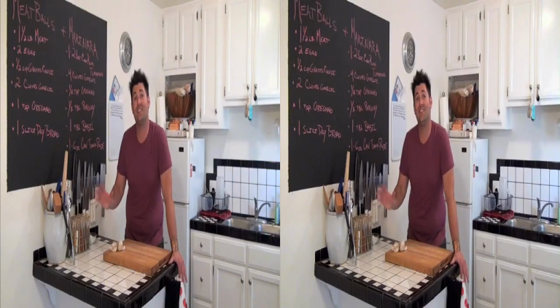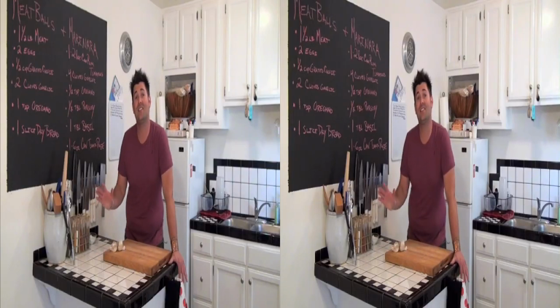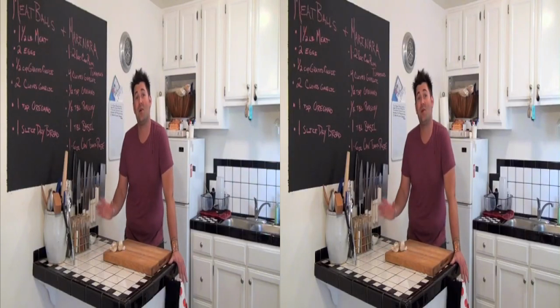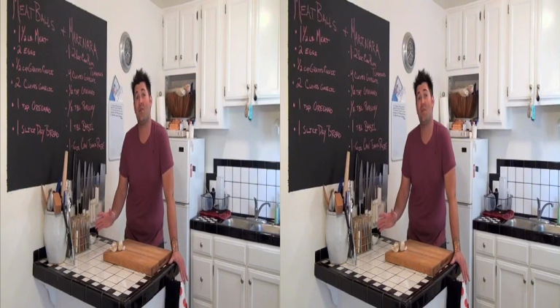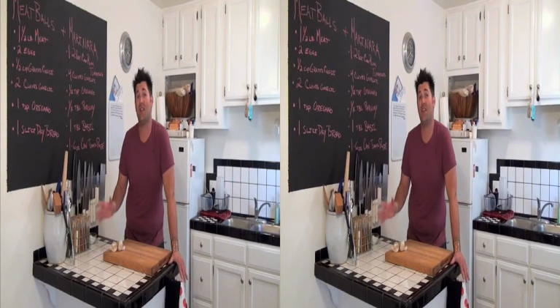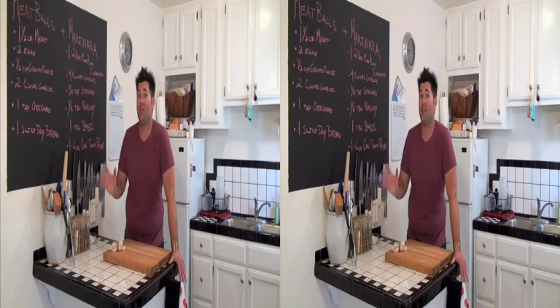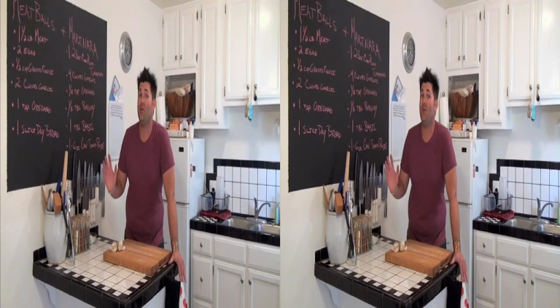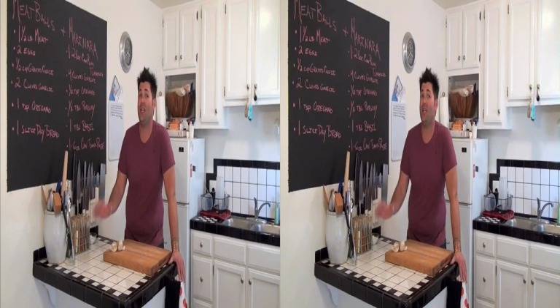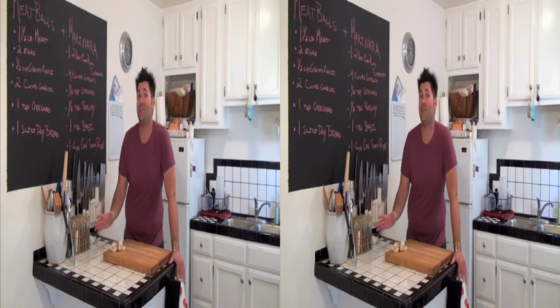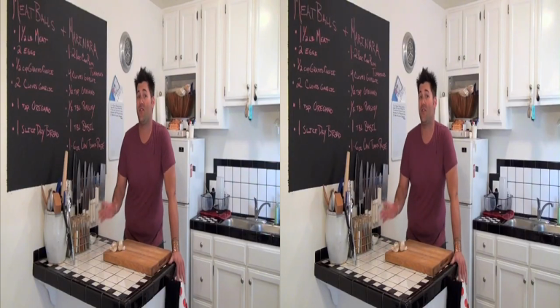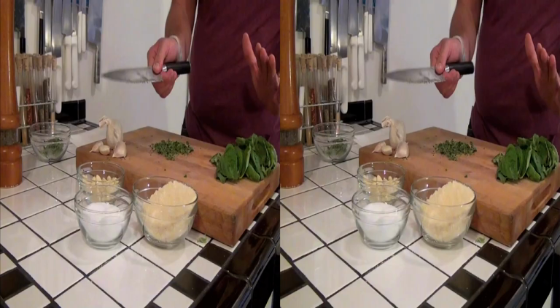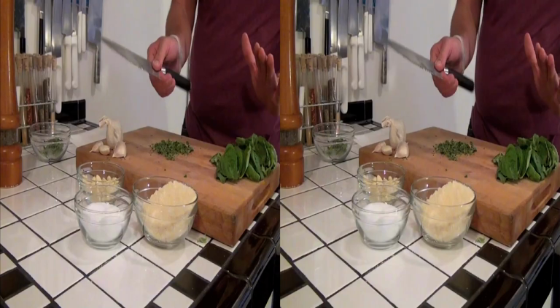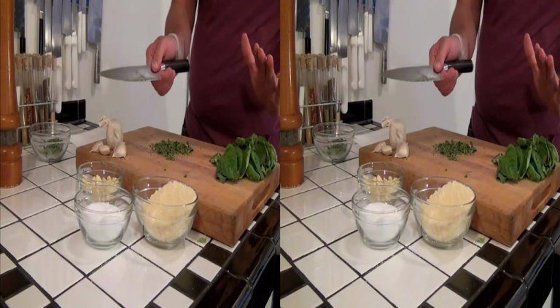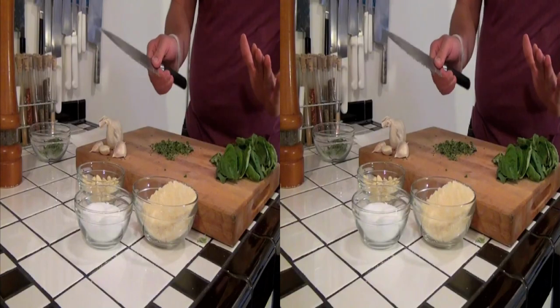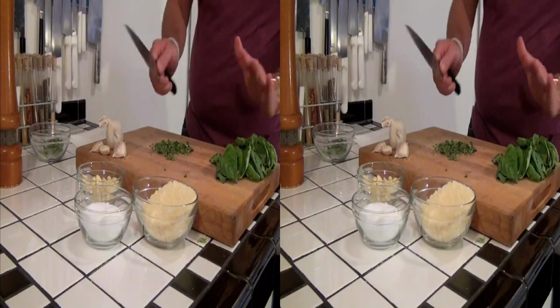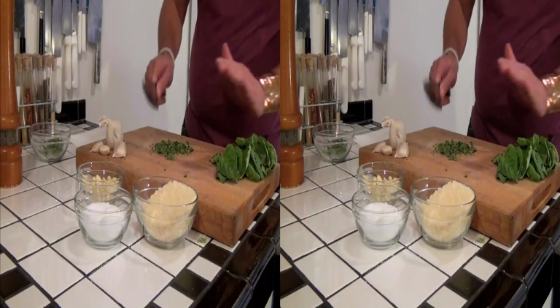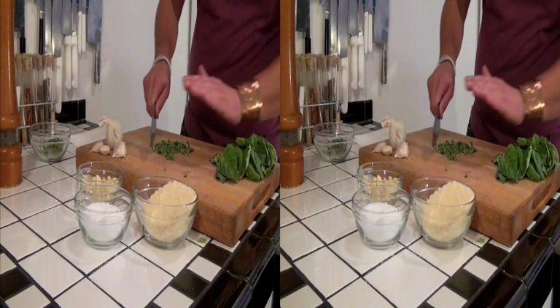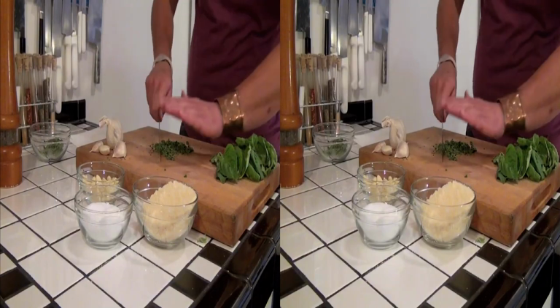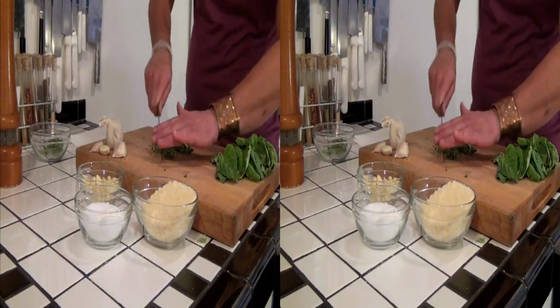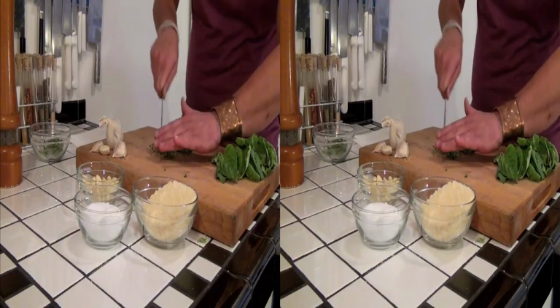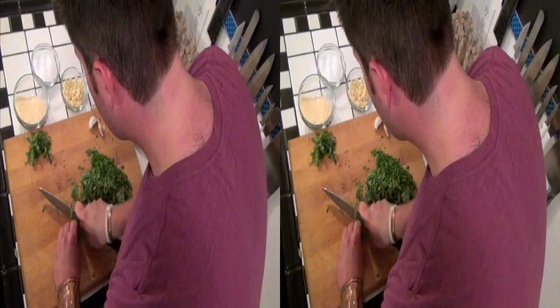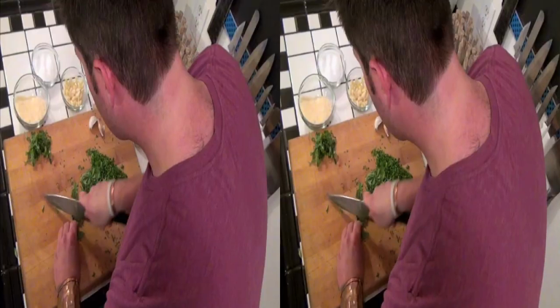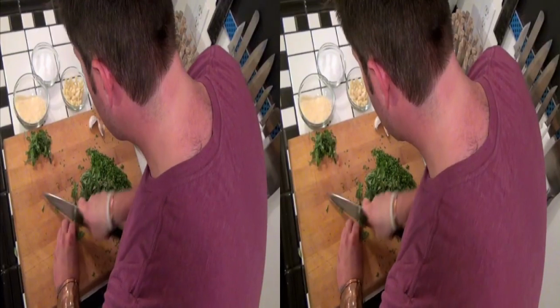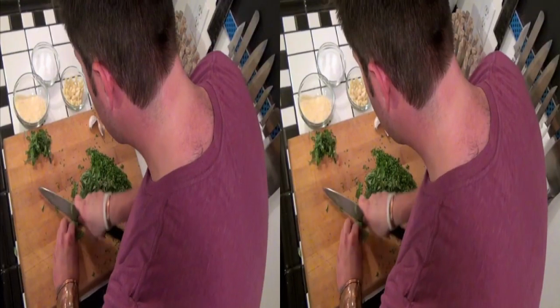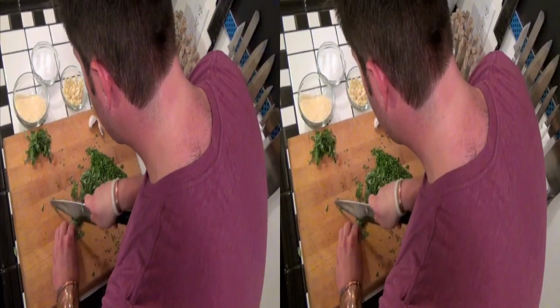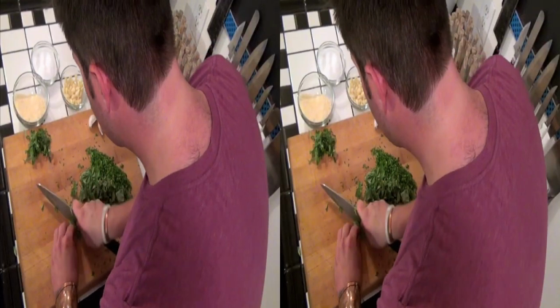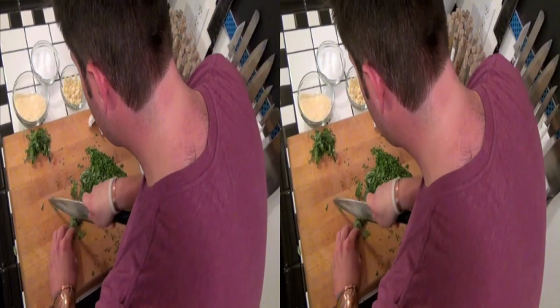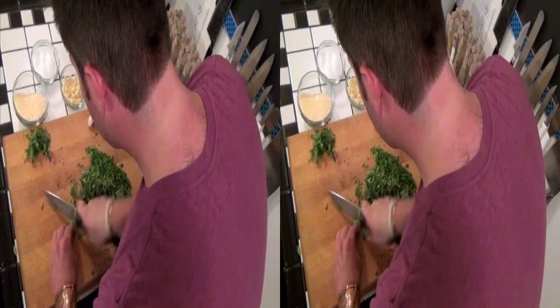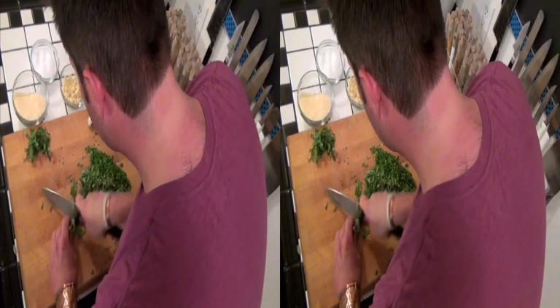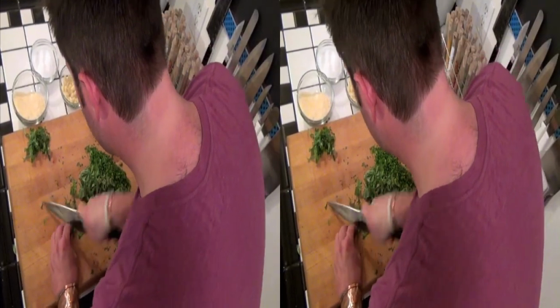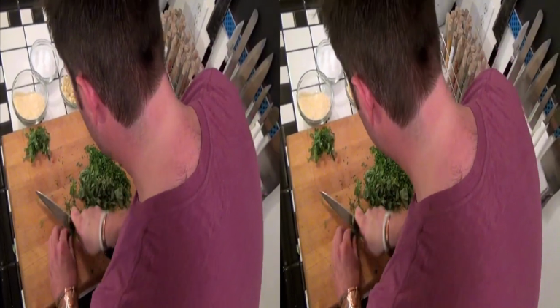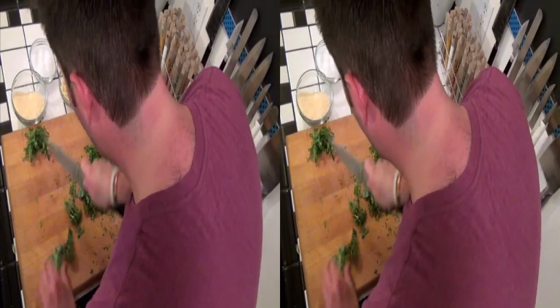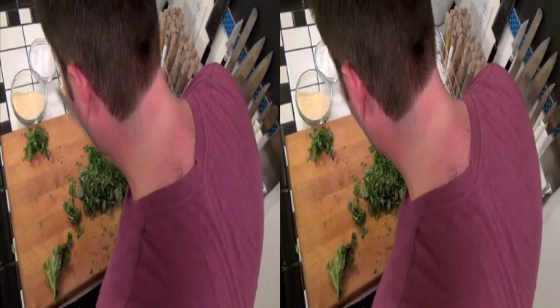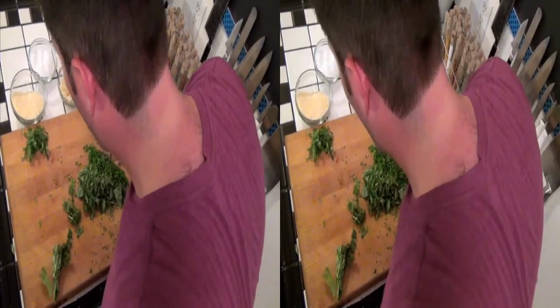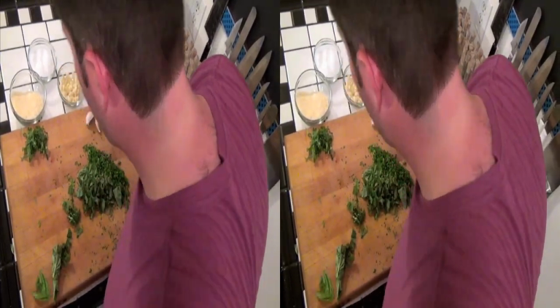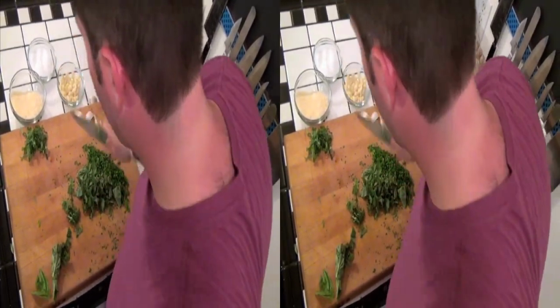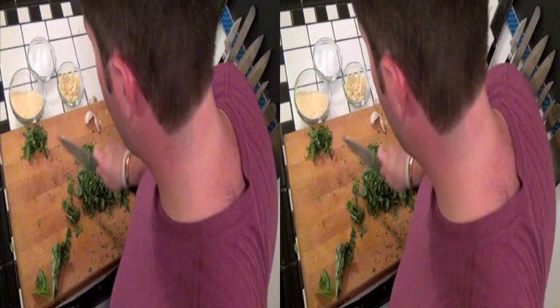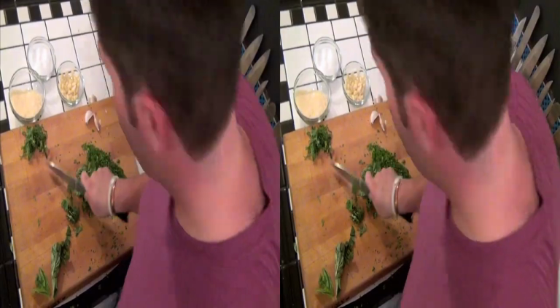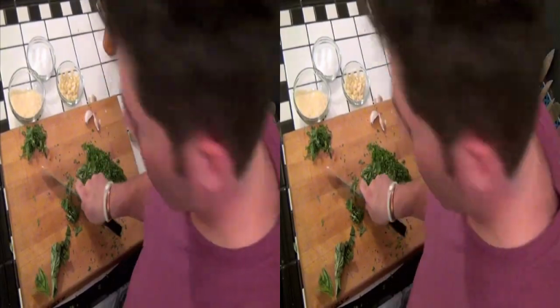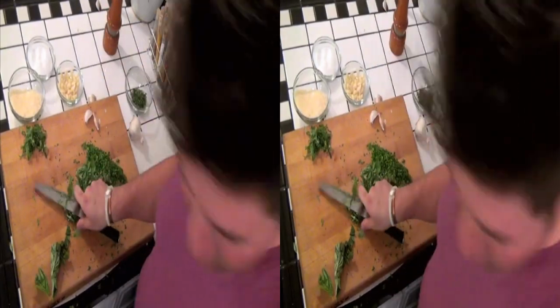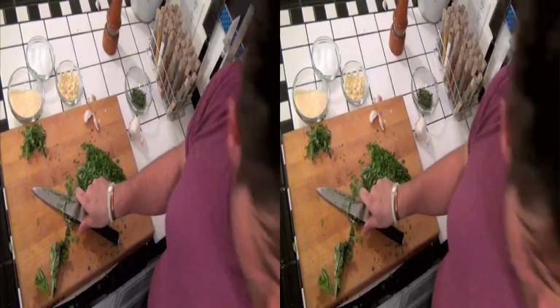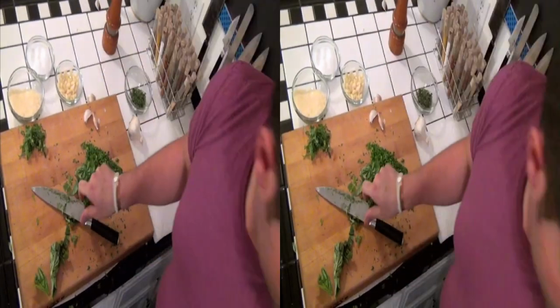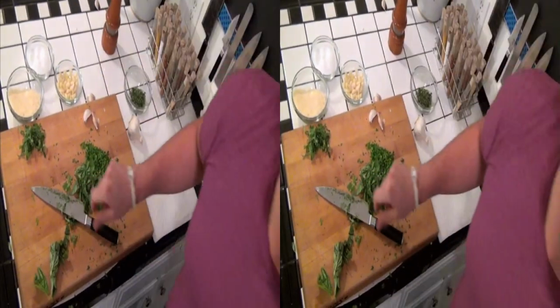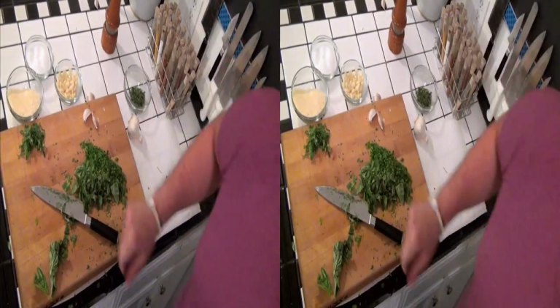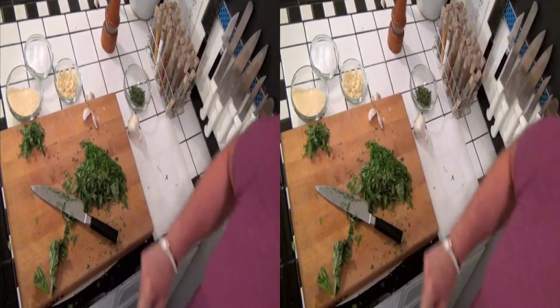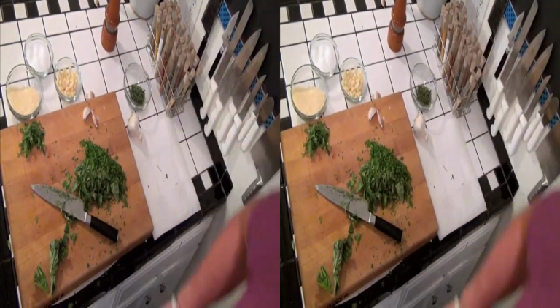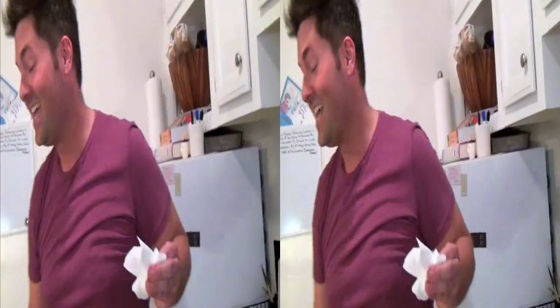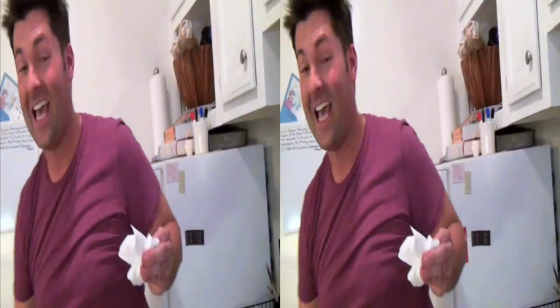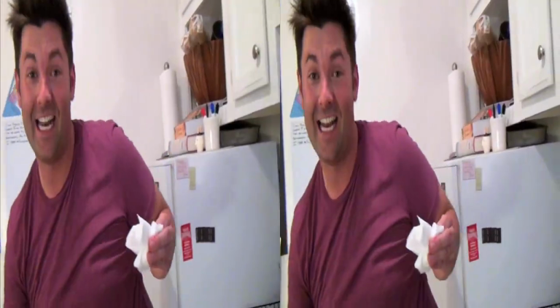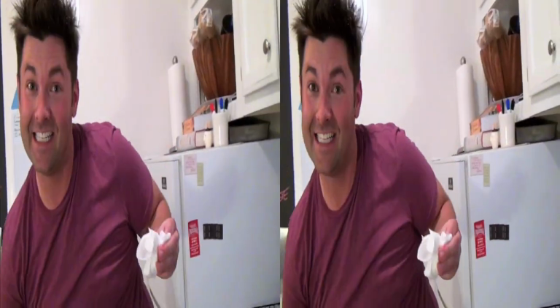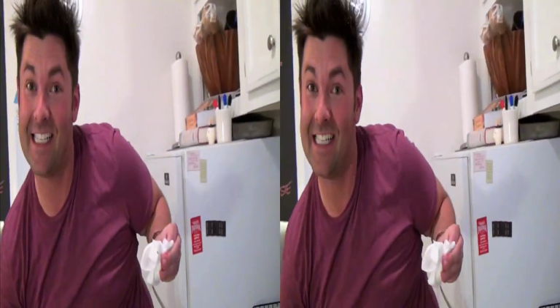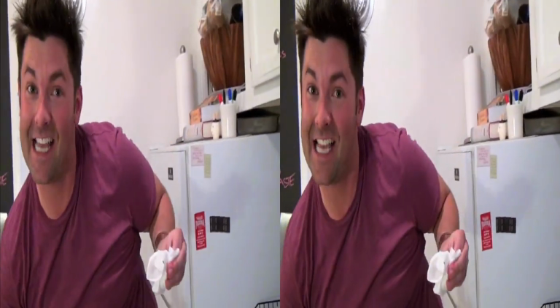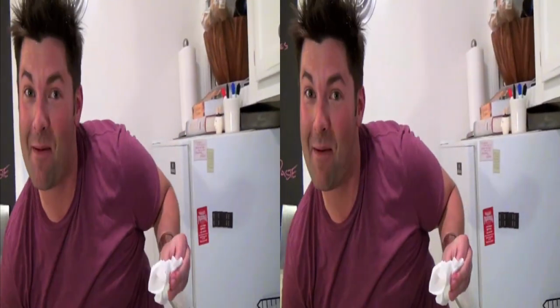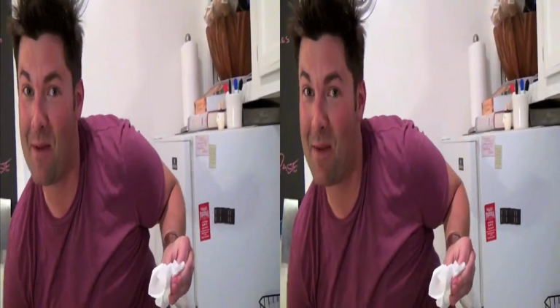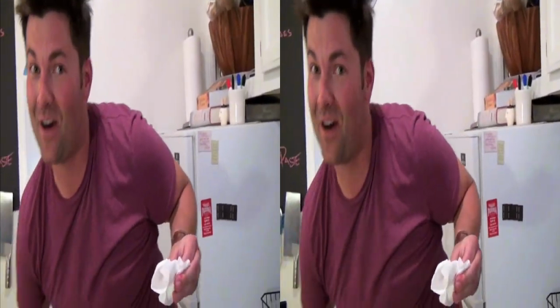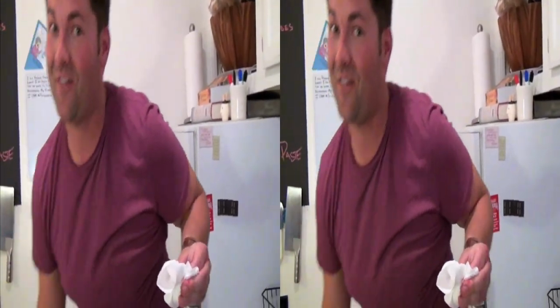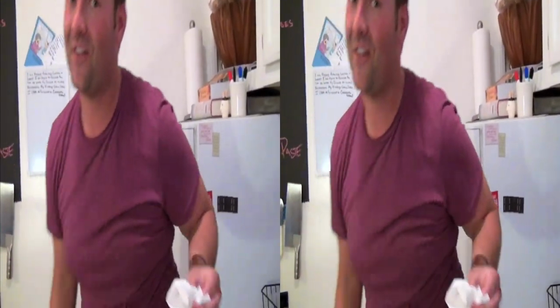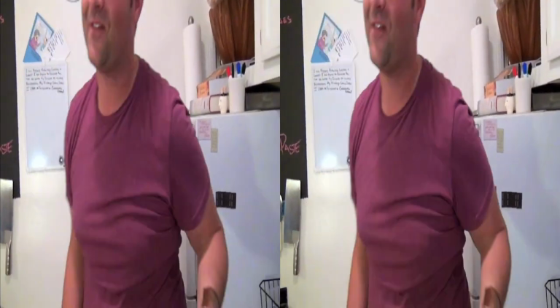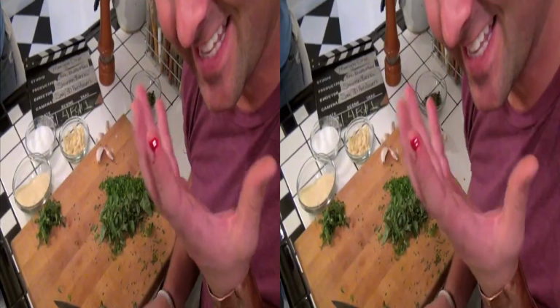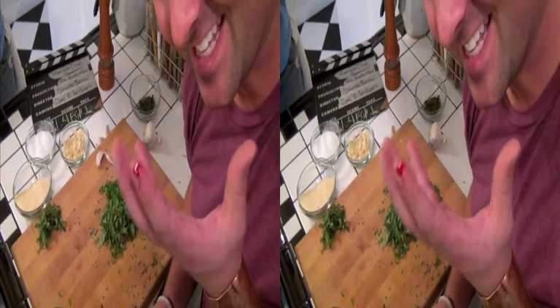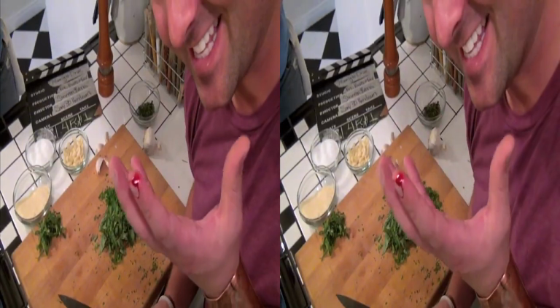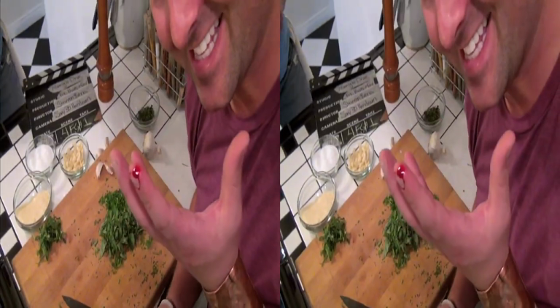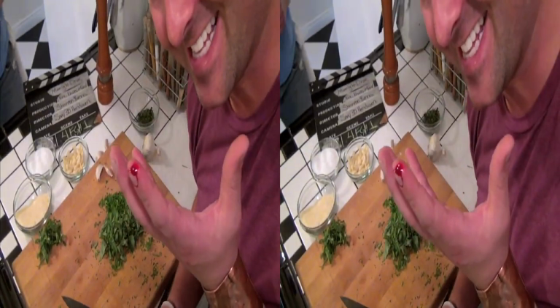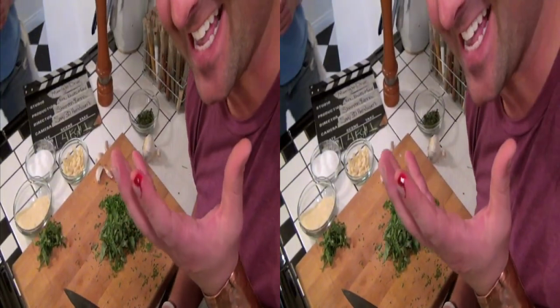This is something that you need for your arsenal. This is a weapon, and the reason I say that is — it does happen often, folks, when you cook.